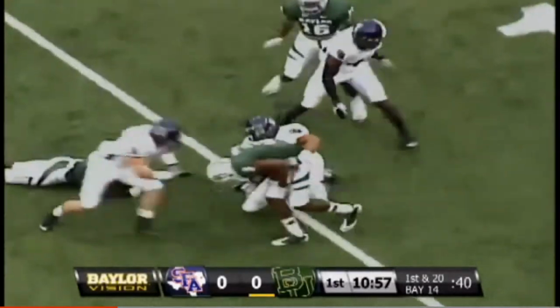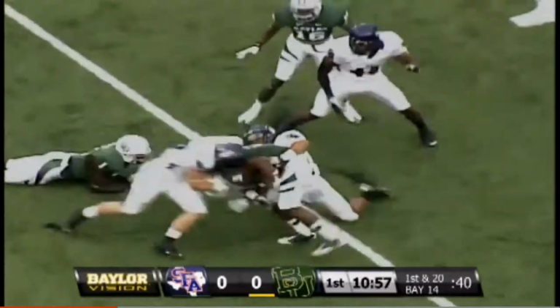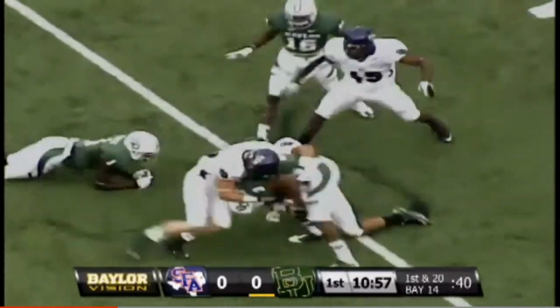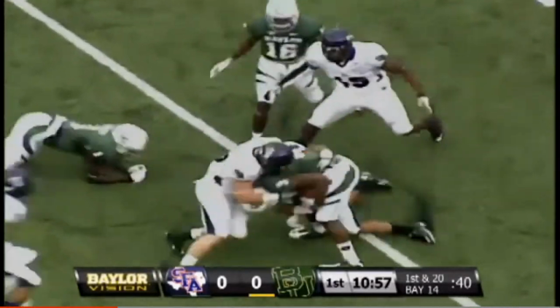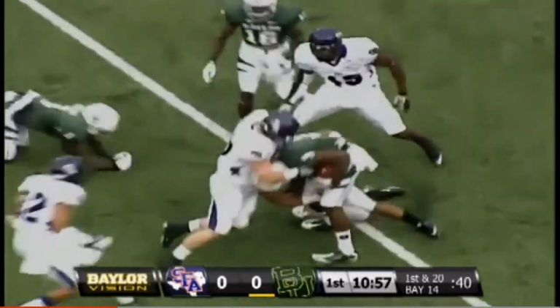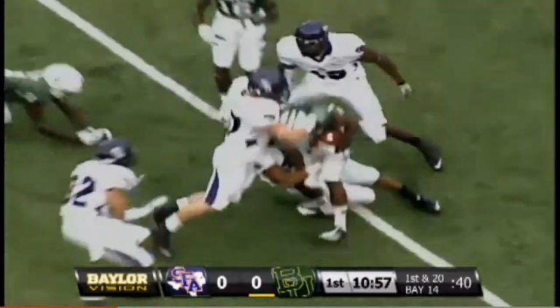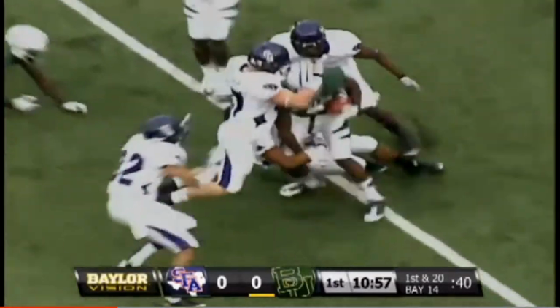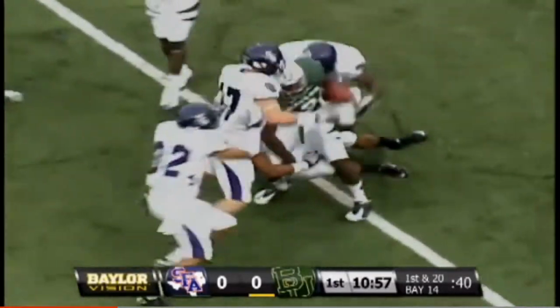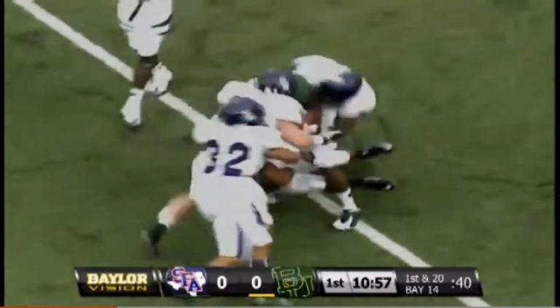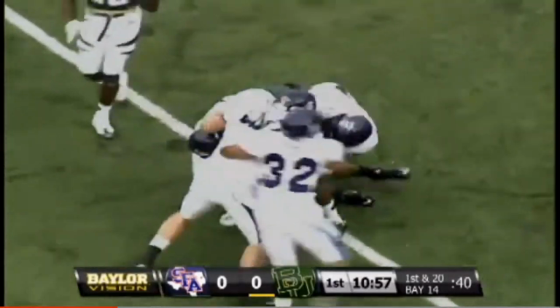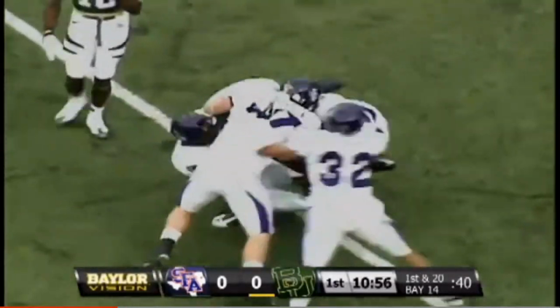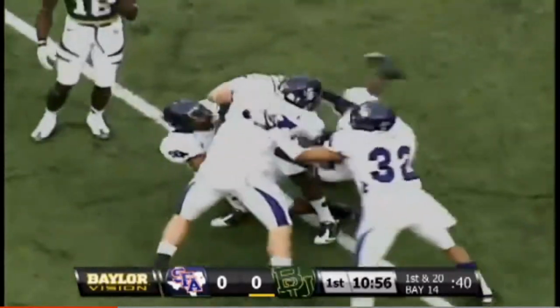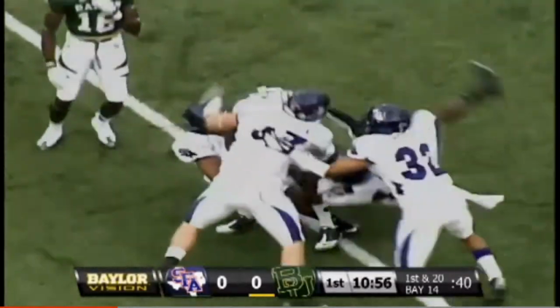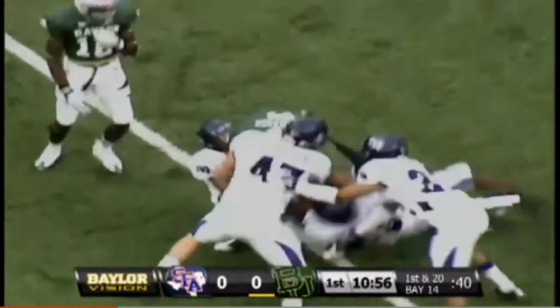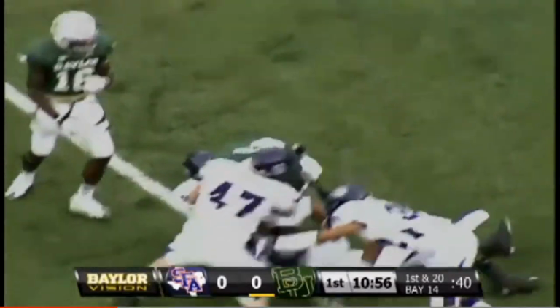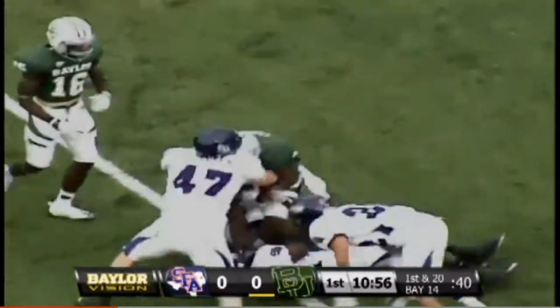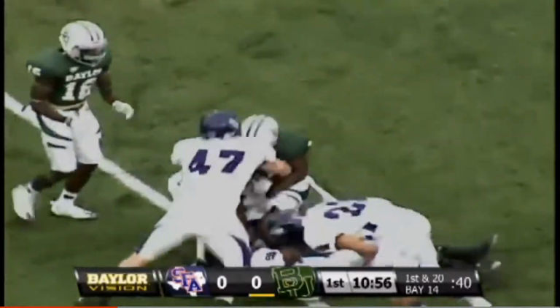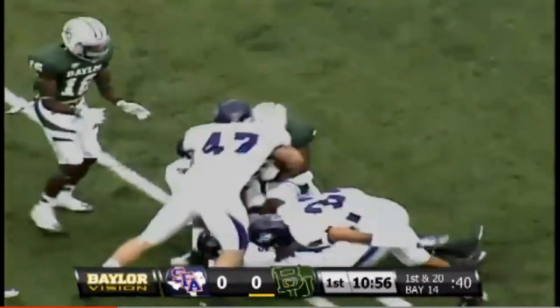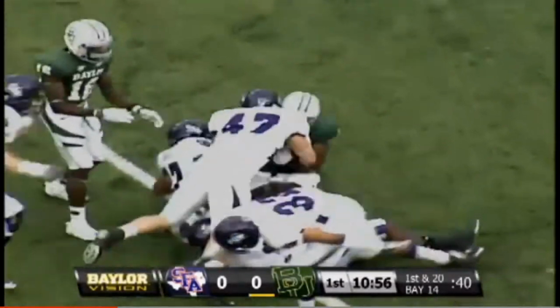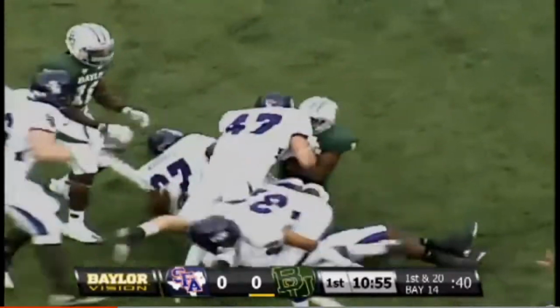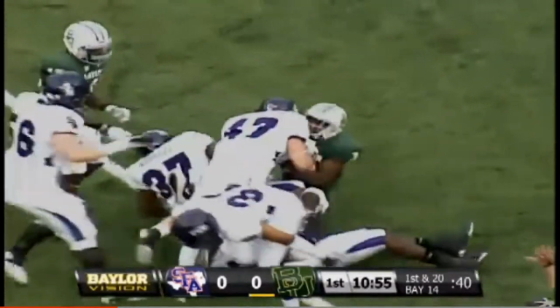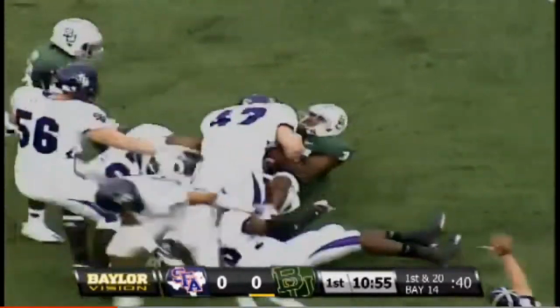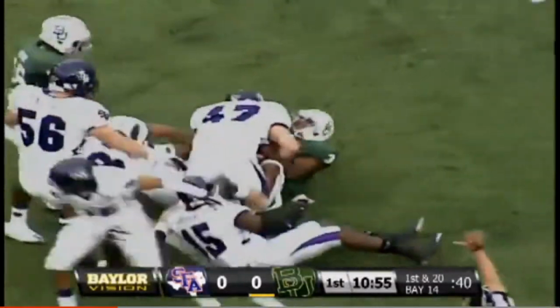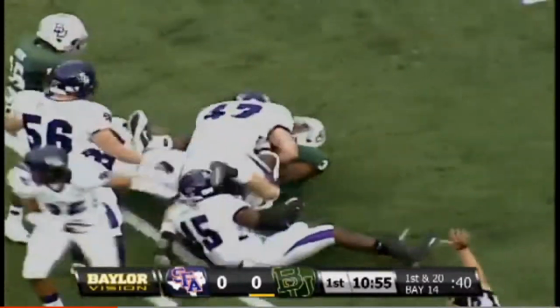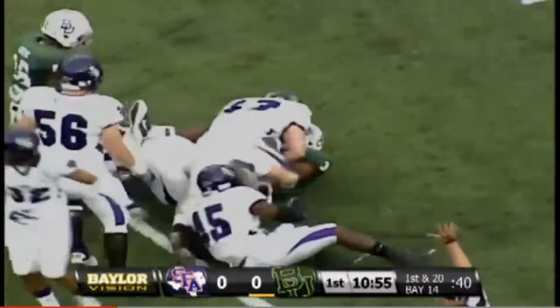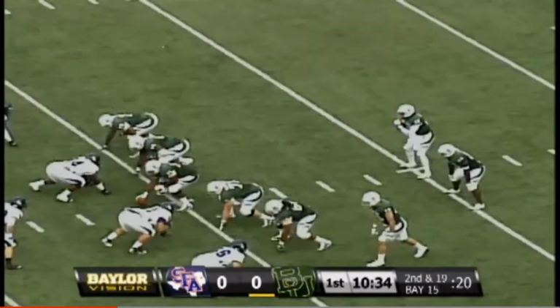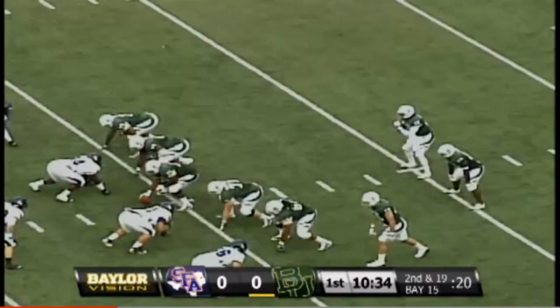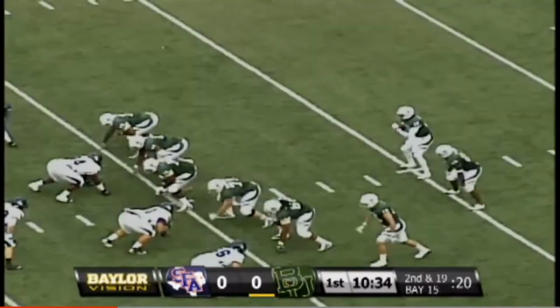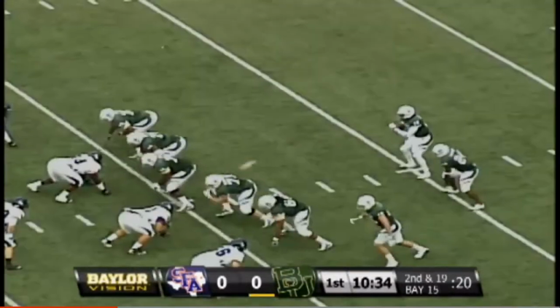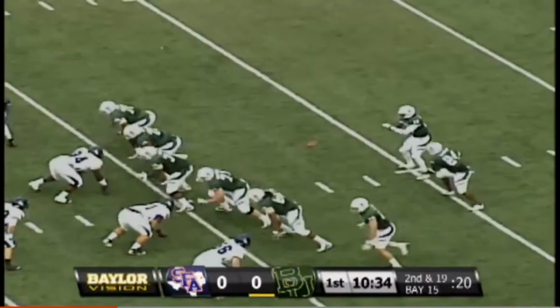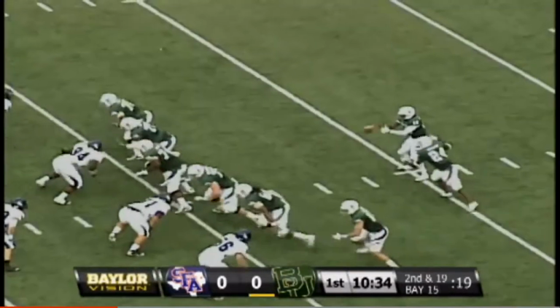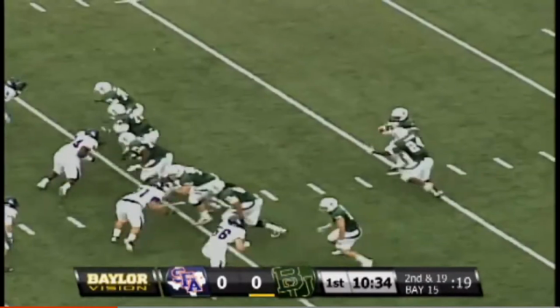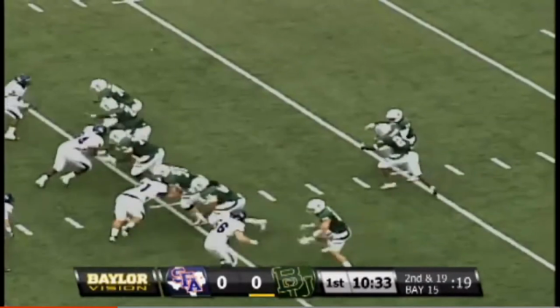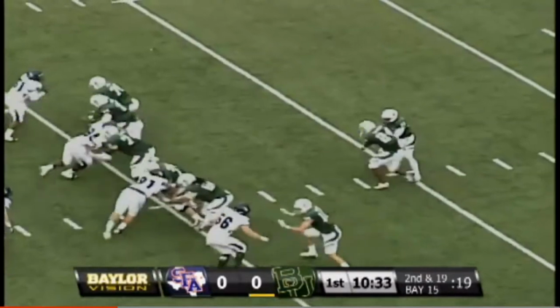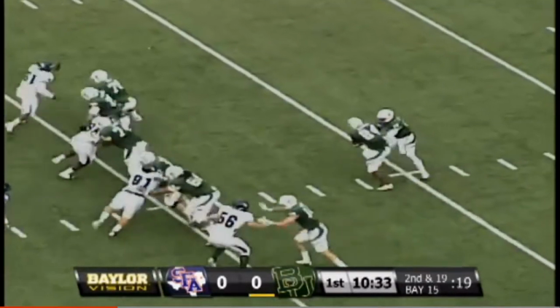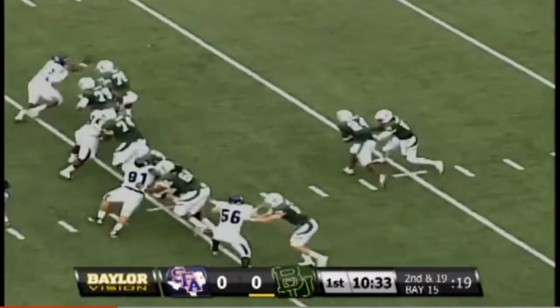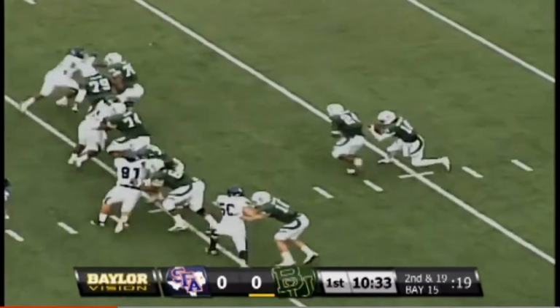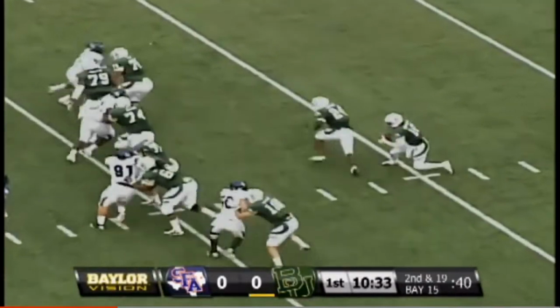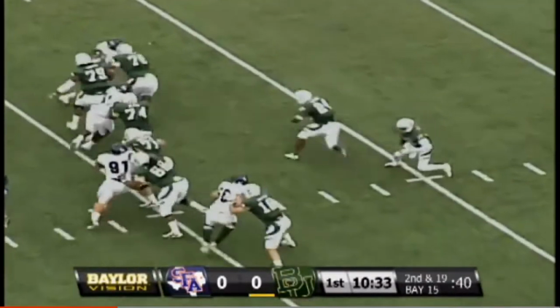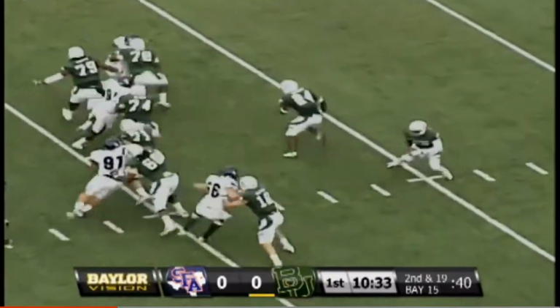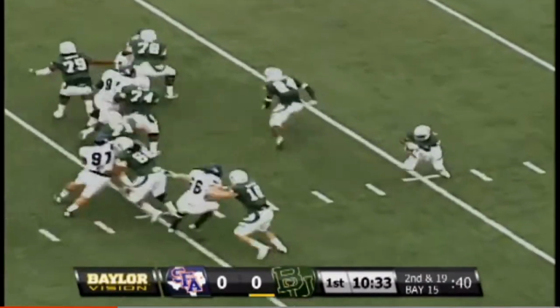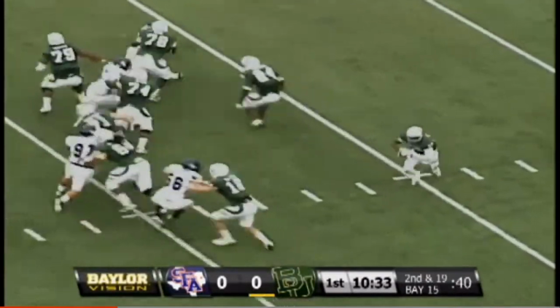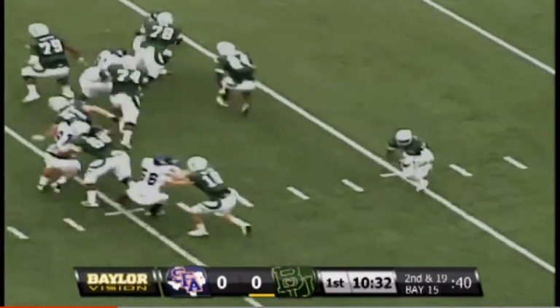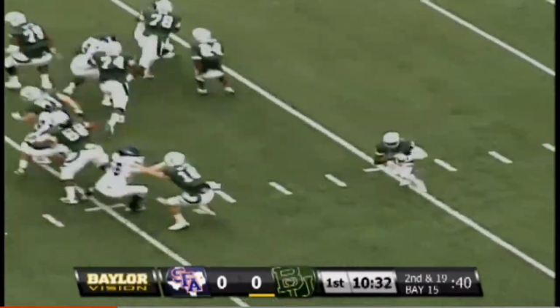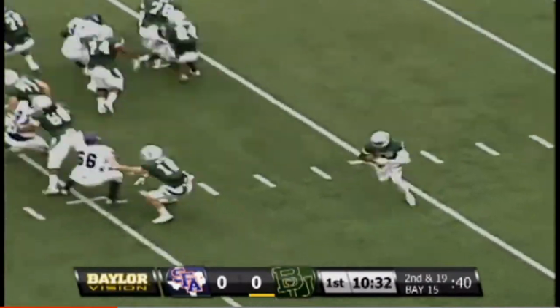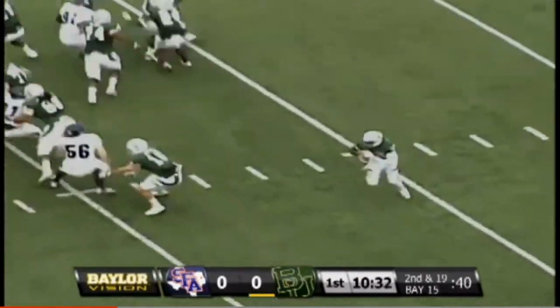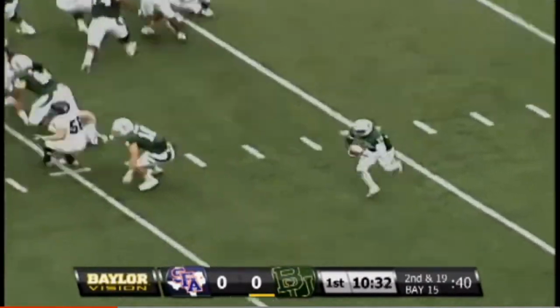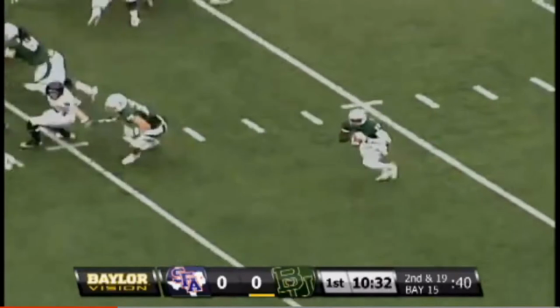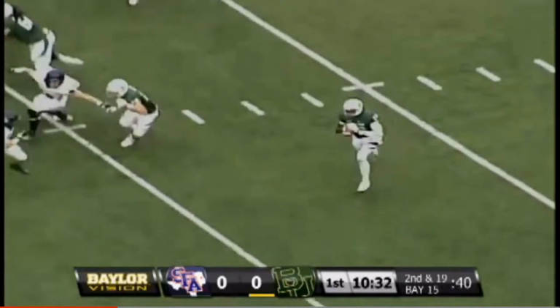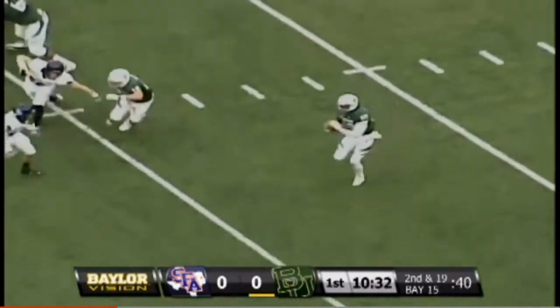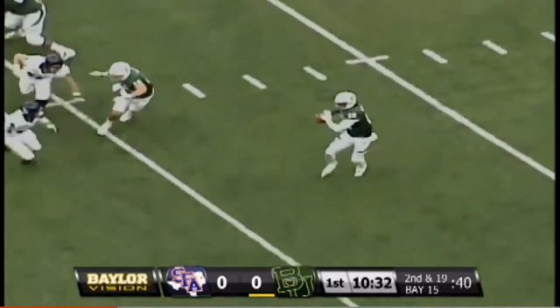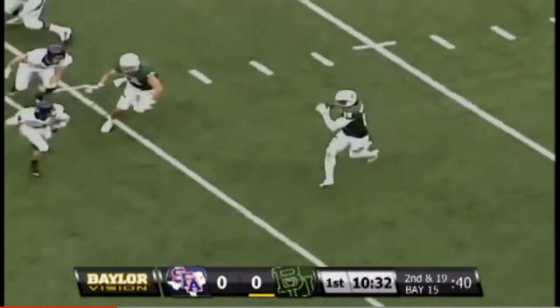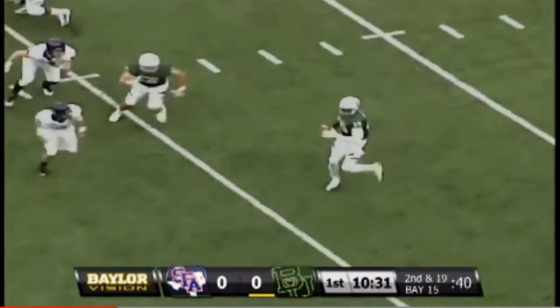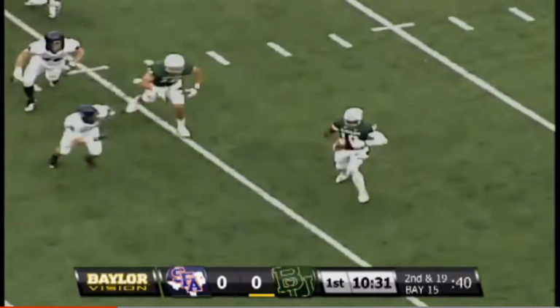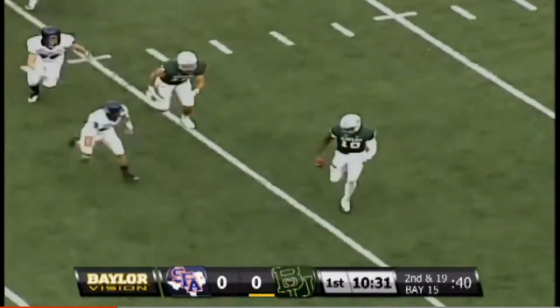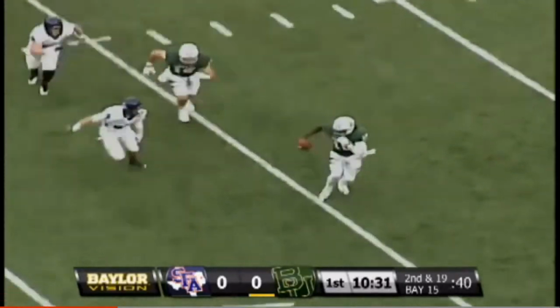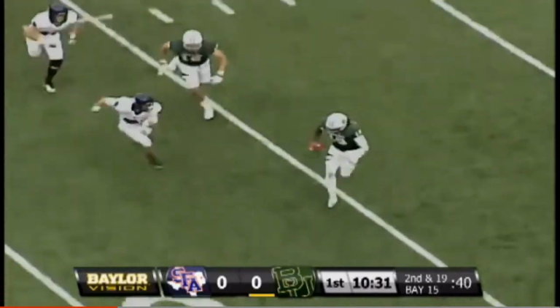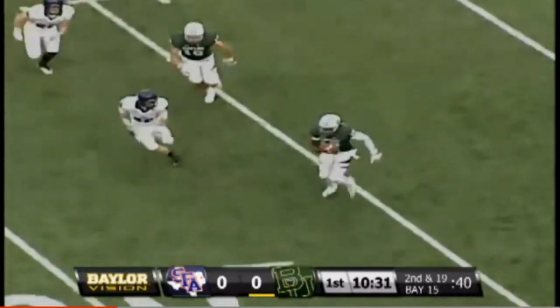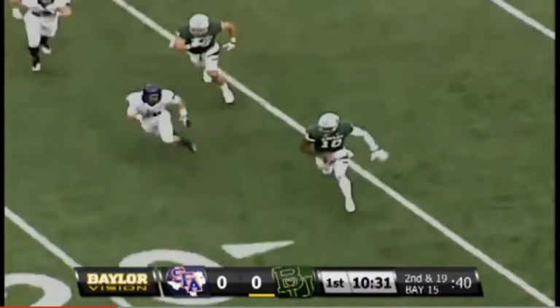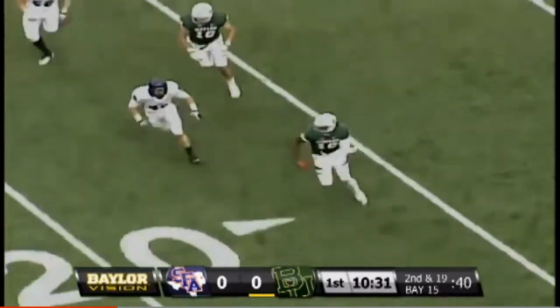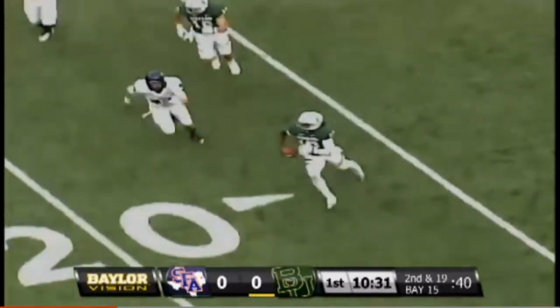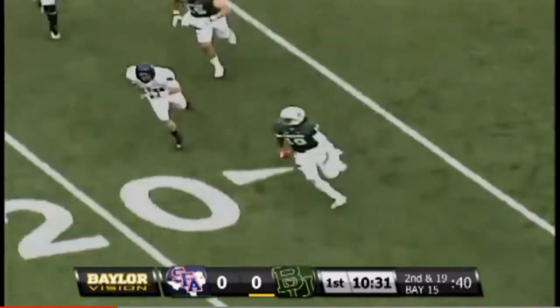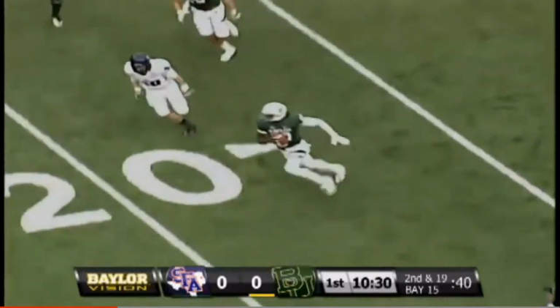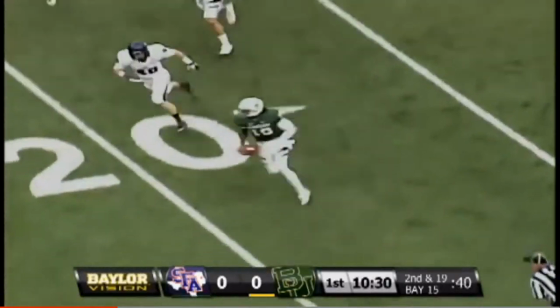Pass to Lanier Sampson on the left sideline. Here's the play — second down and 19 from the 15.